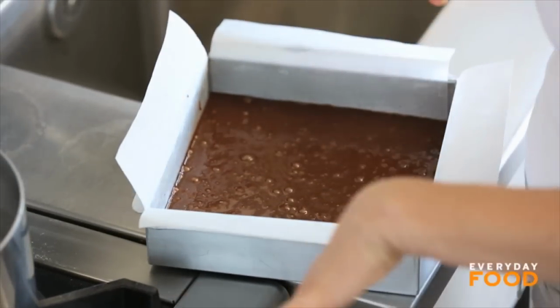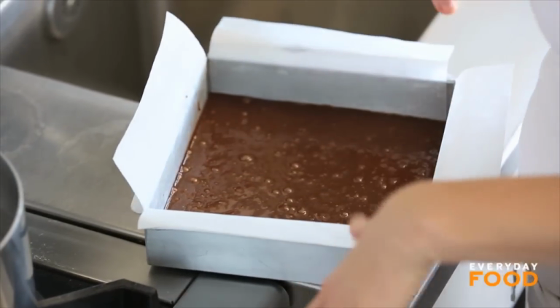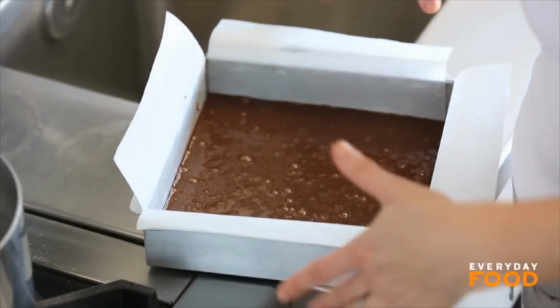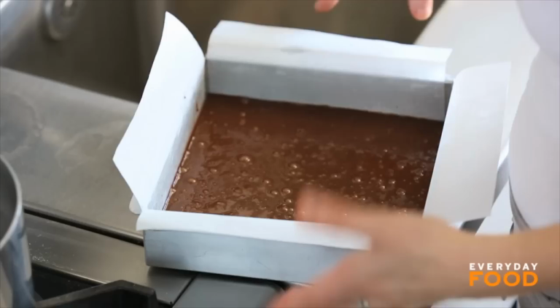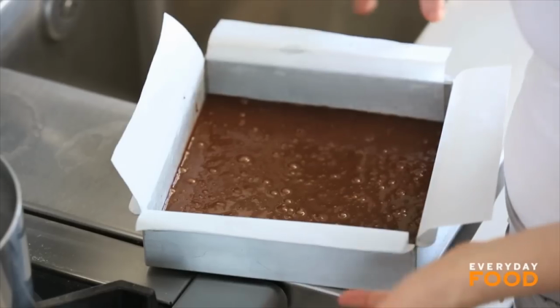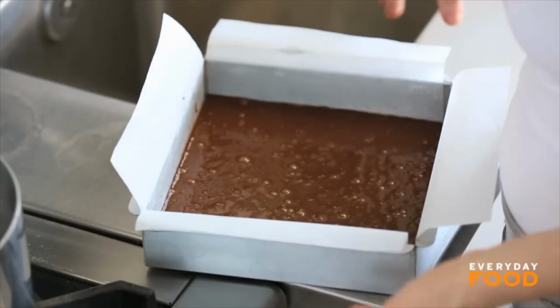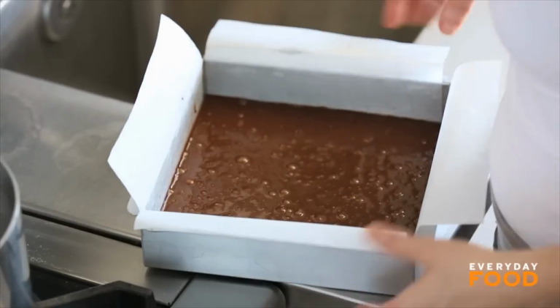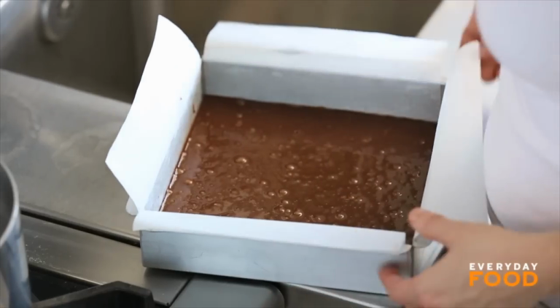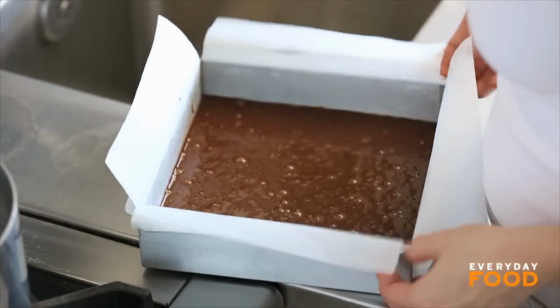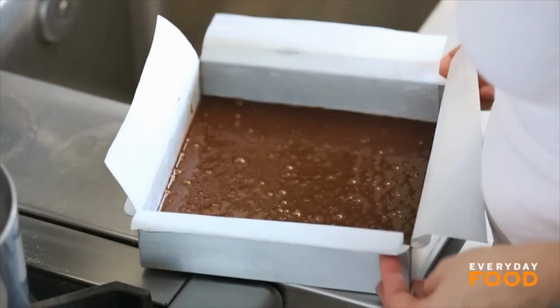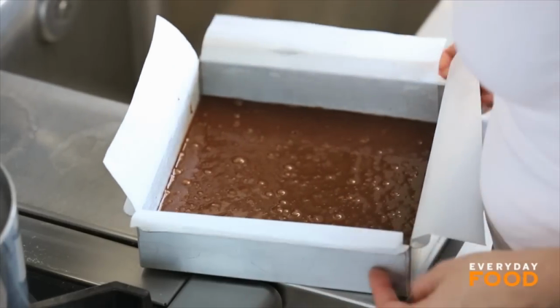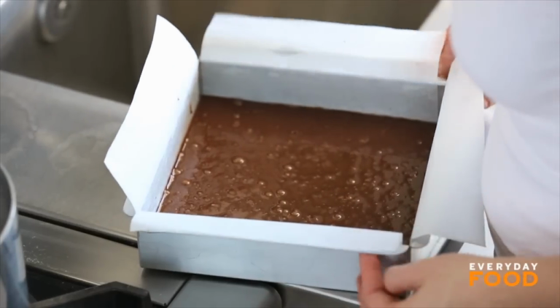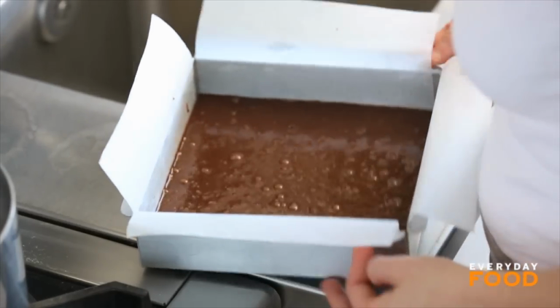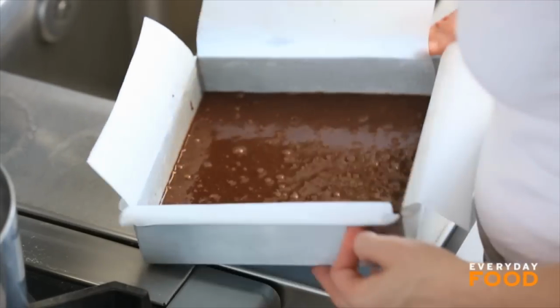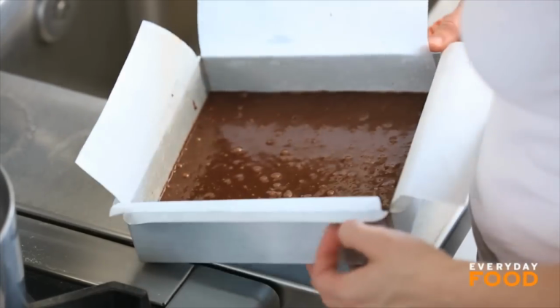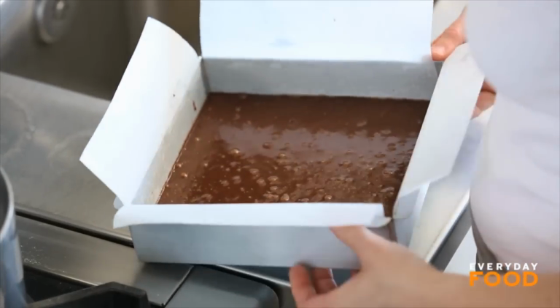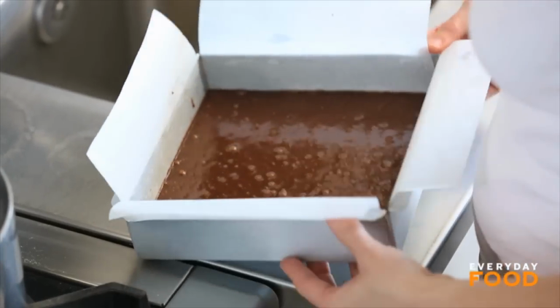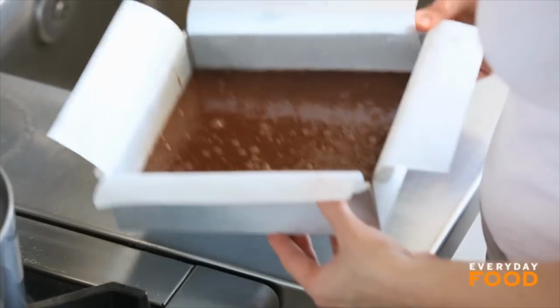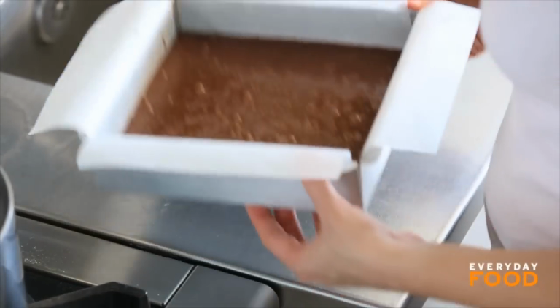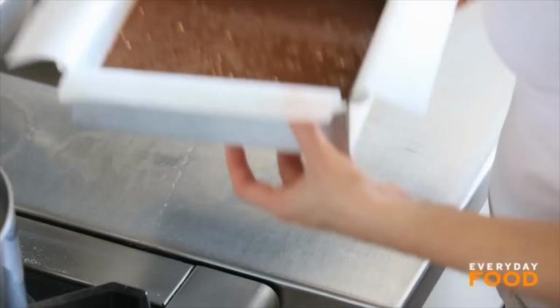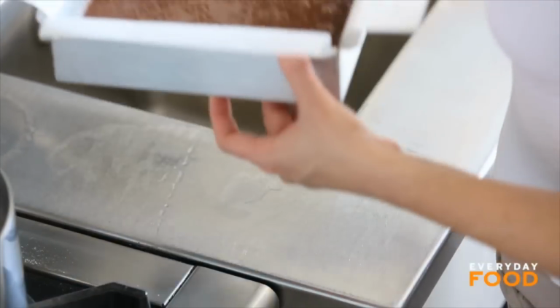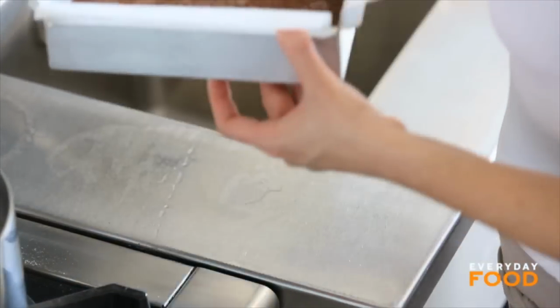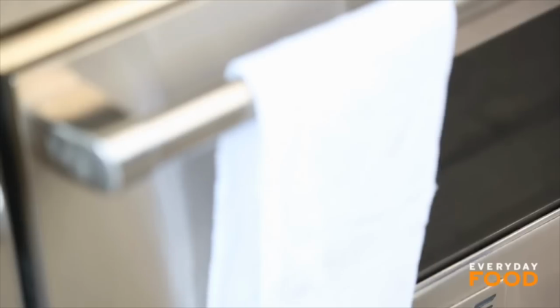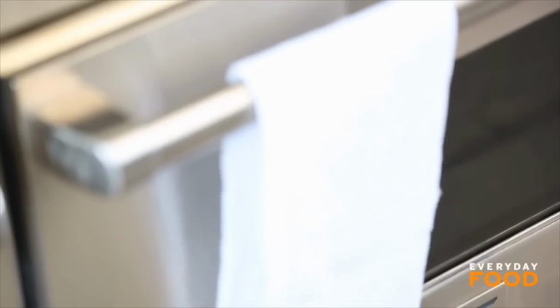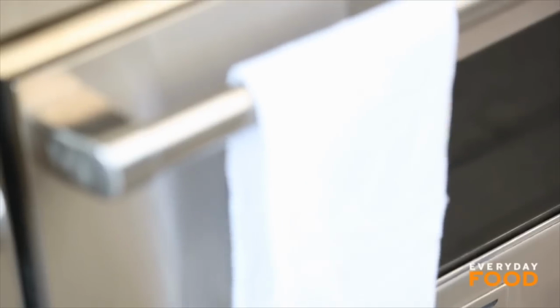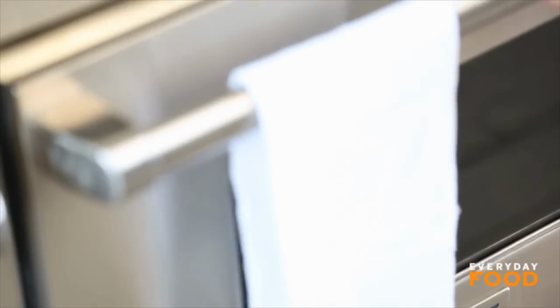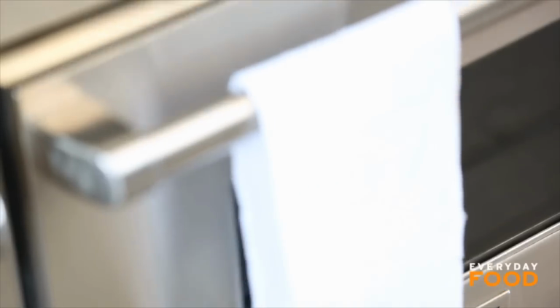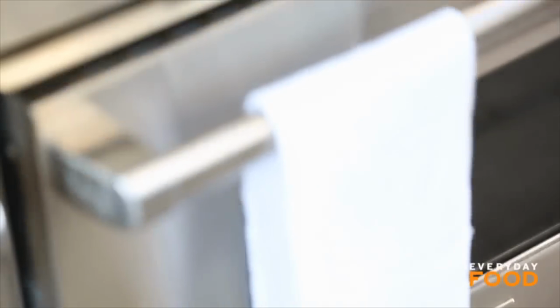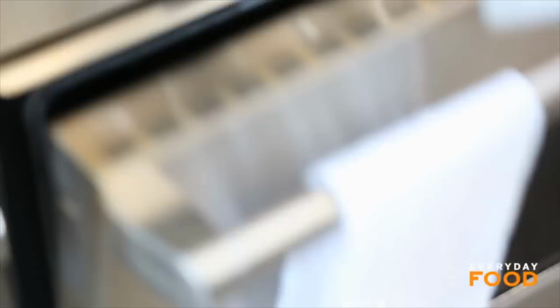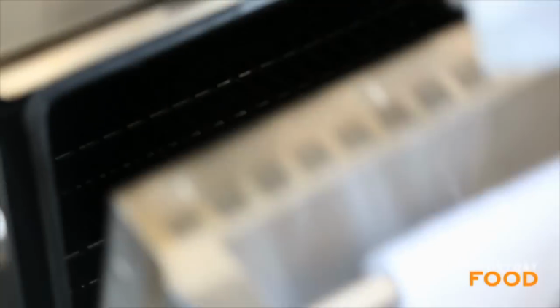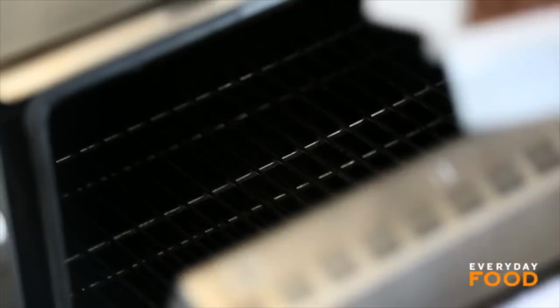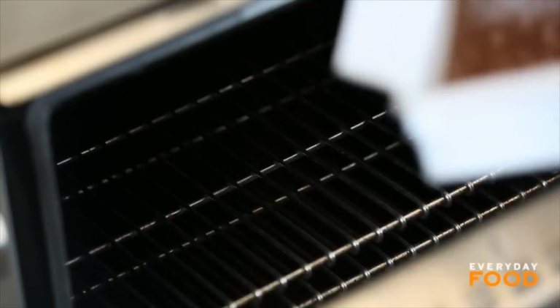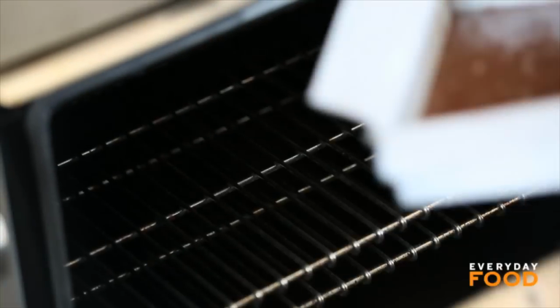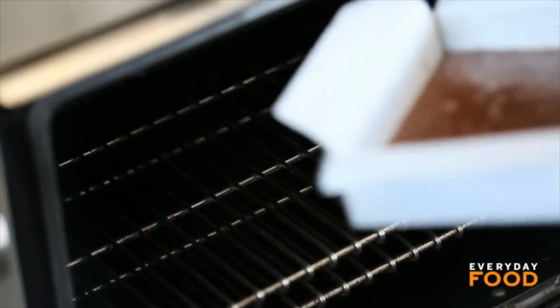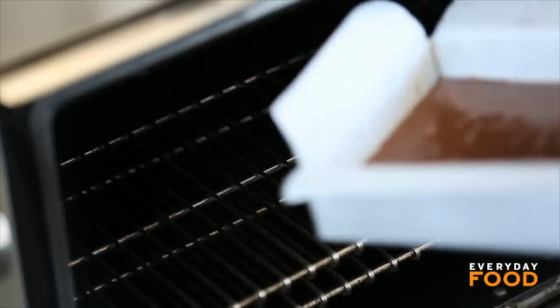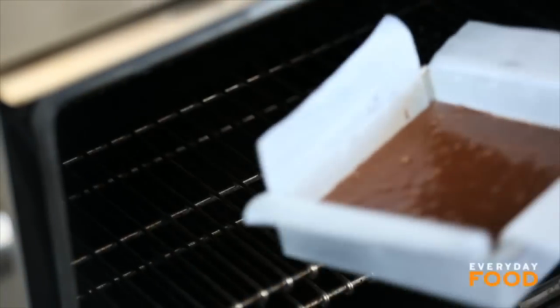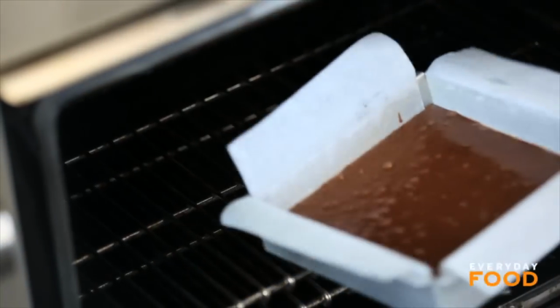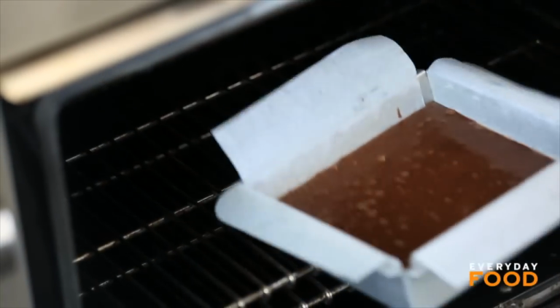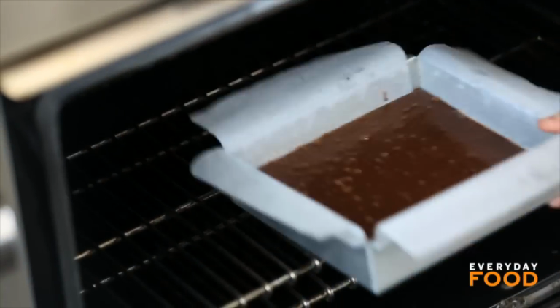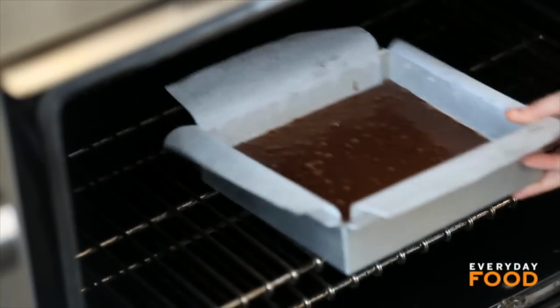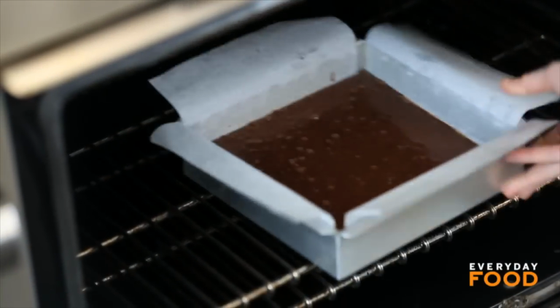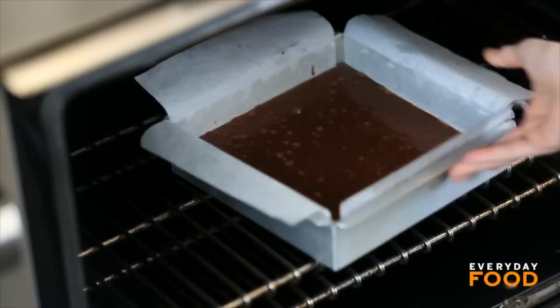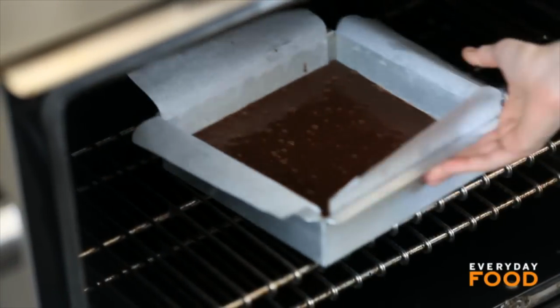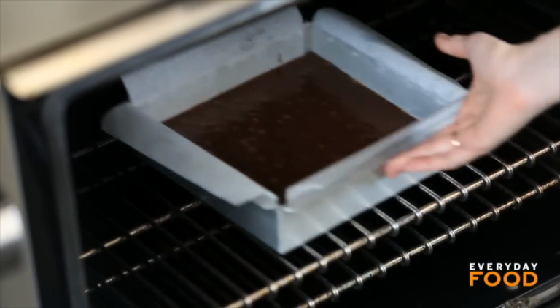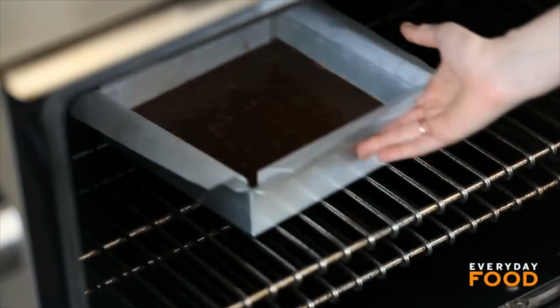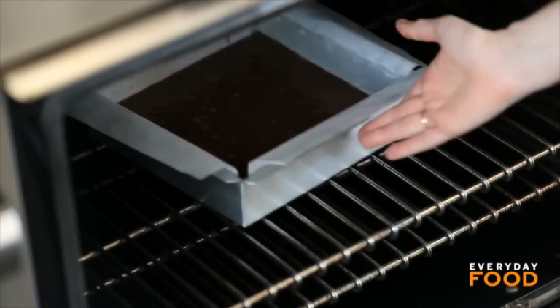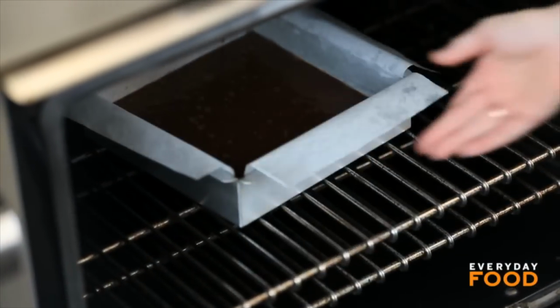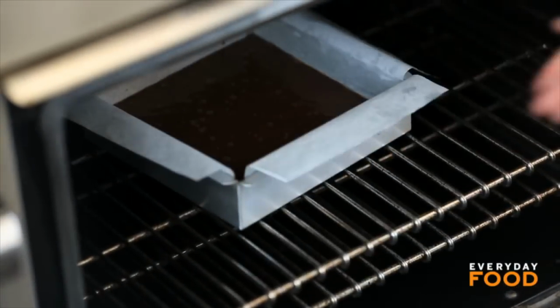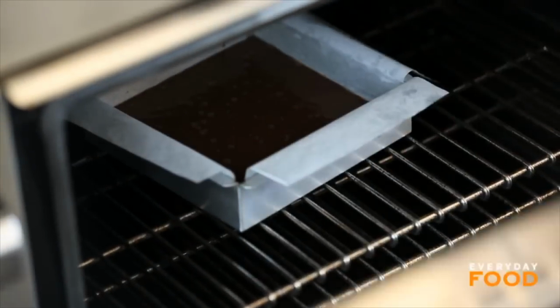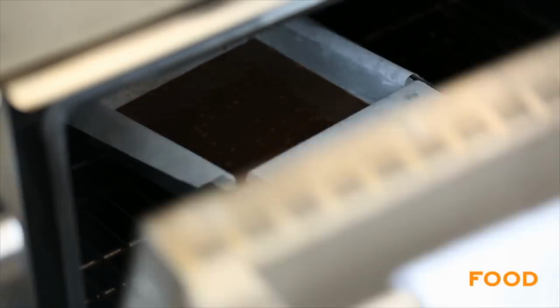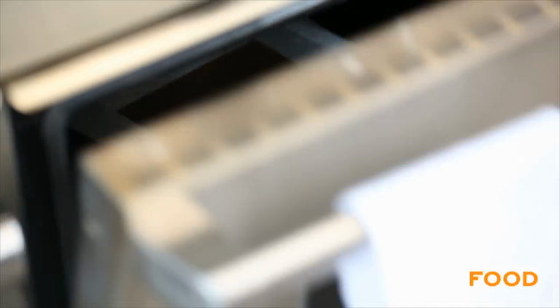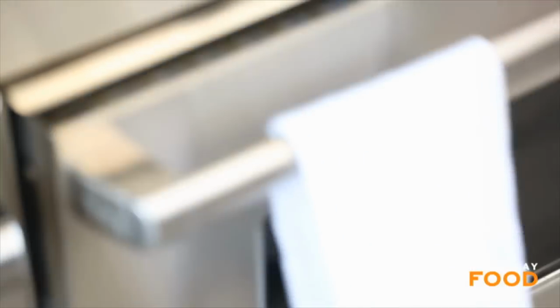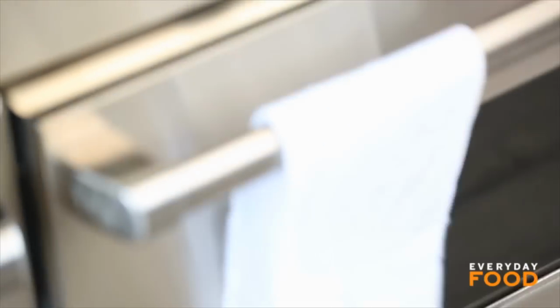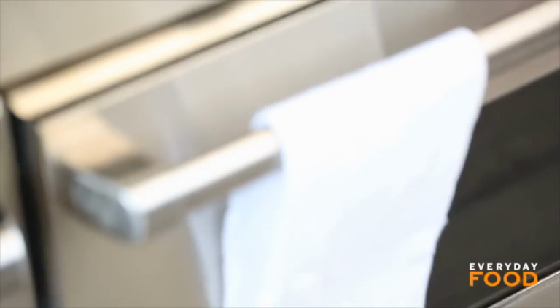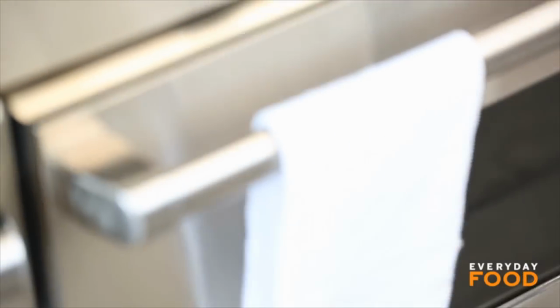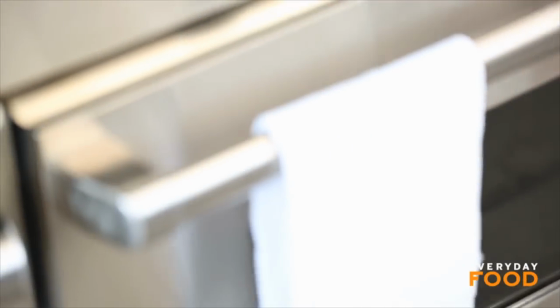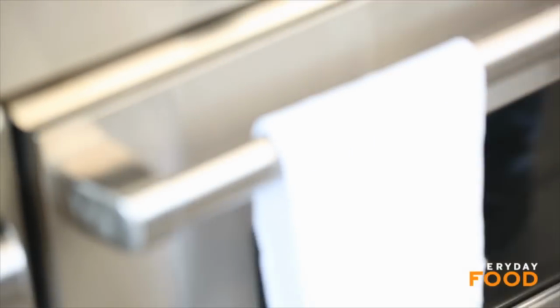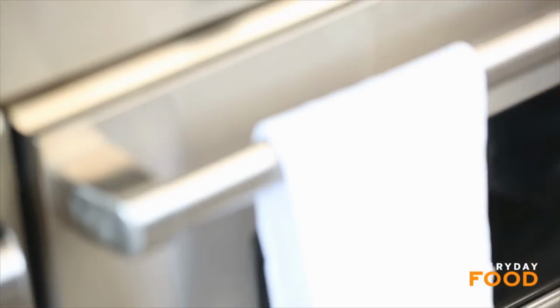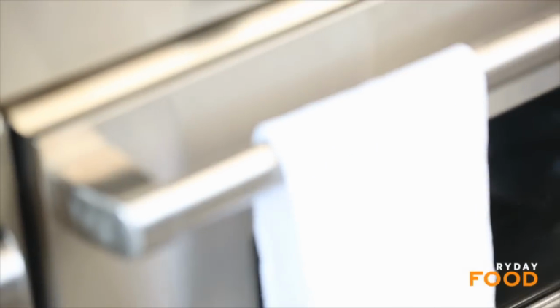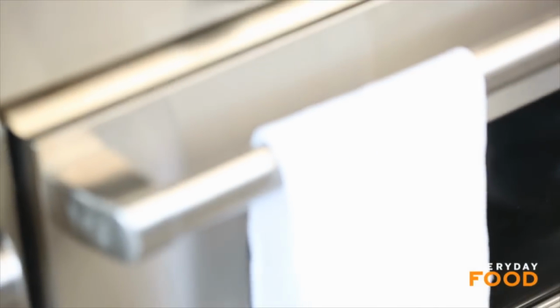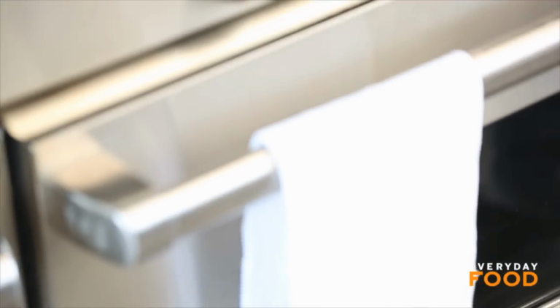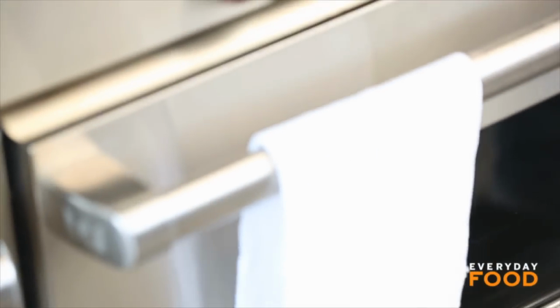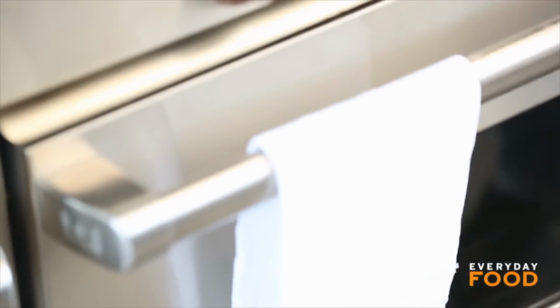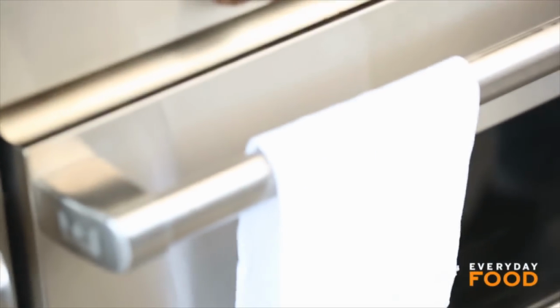Bake it until, when you insert a toothpick in the center, moist crumbs are attached. That should take about 30 to 35 minutes.